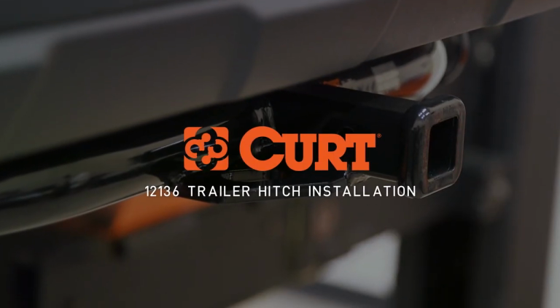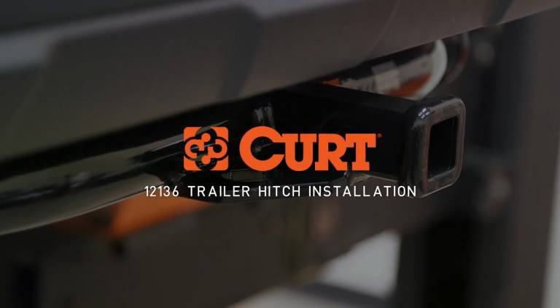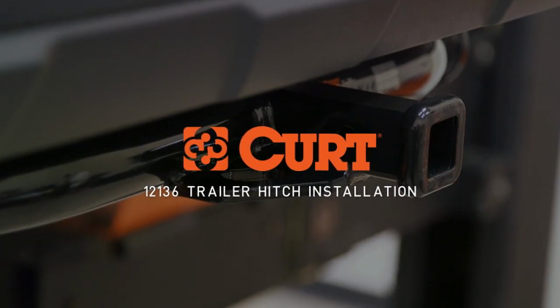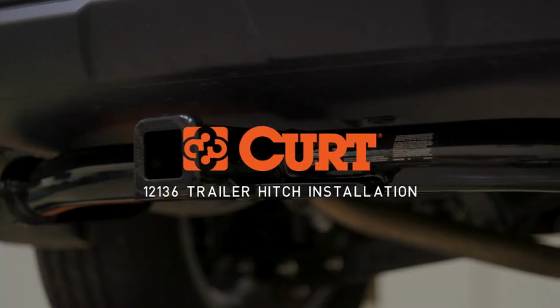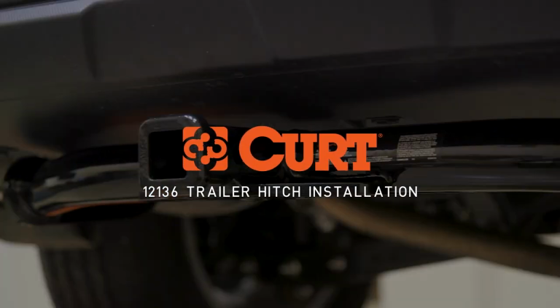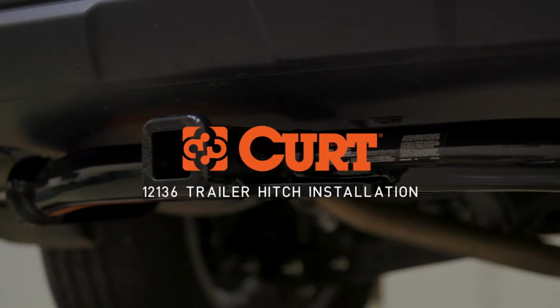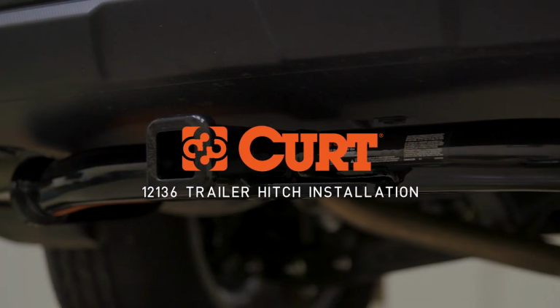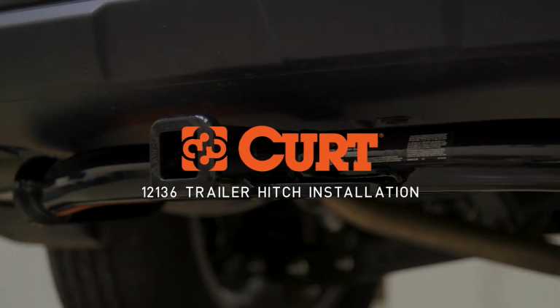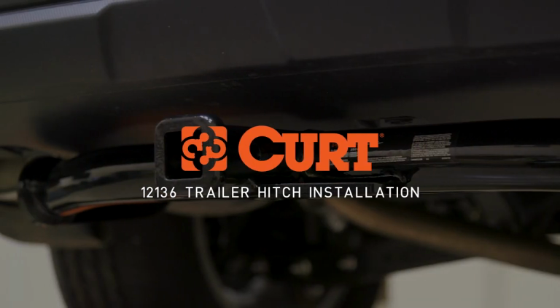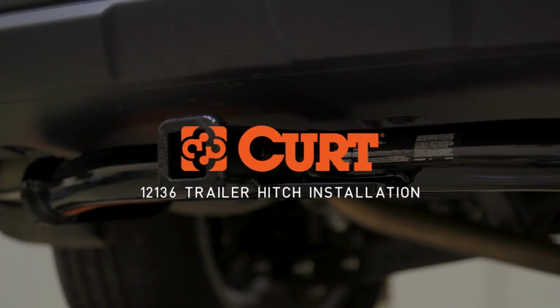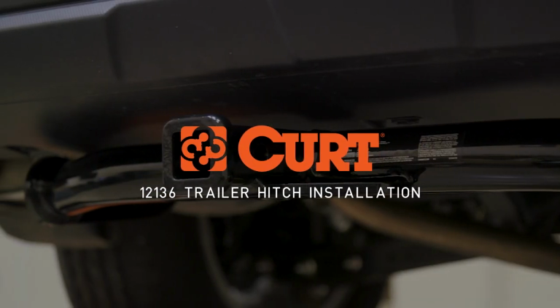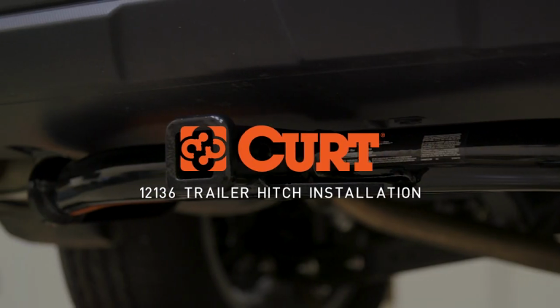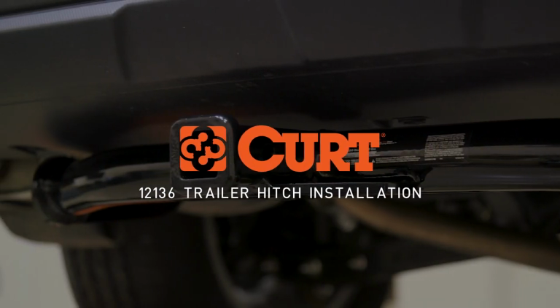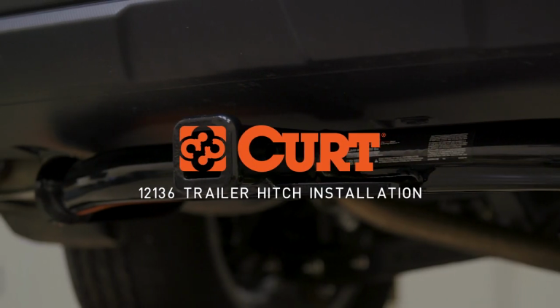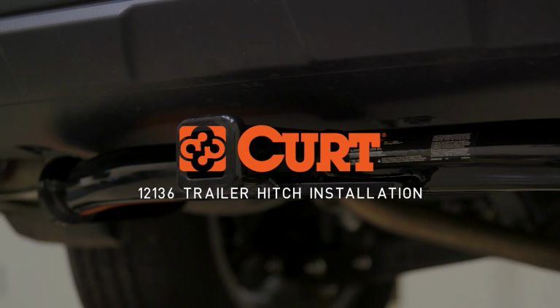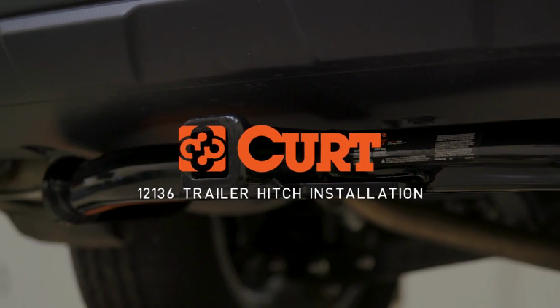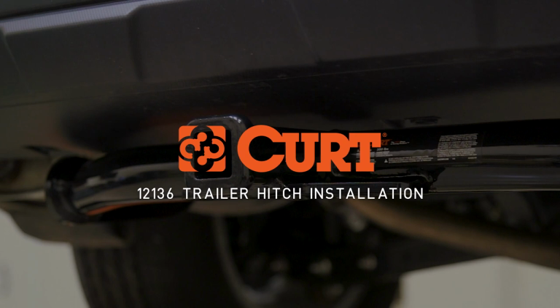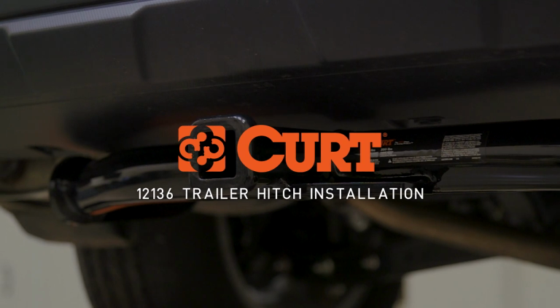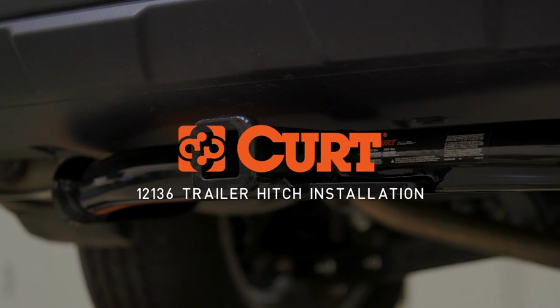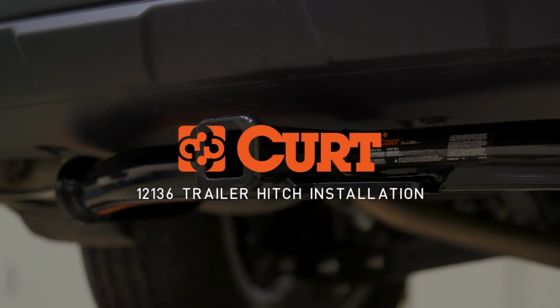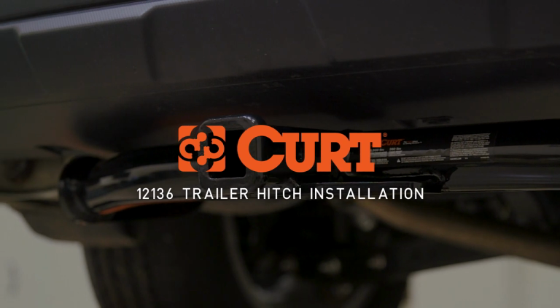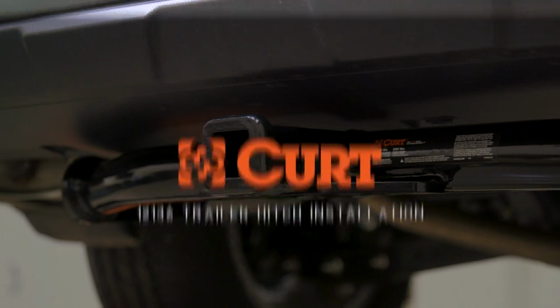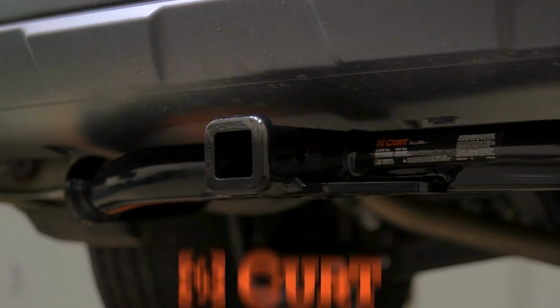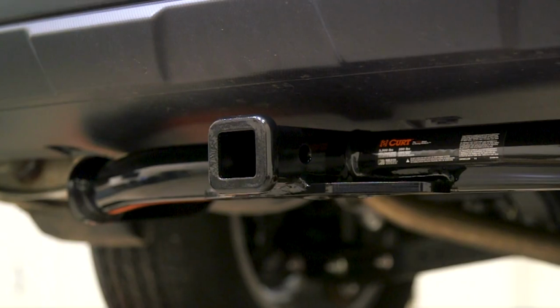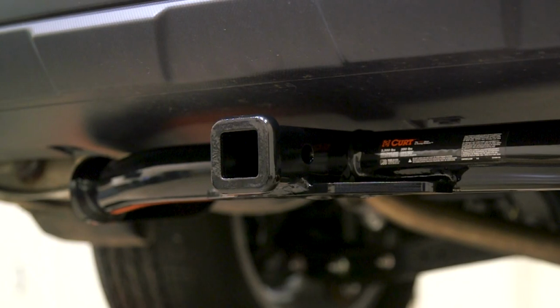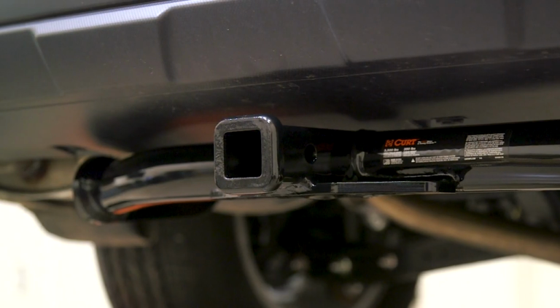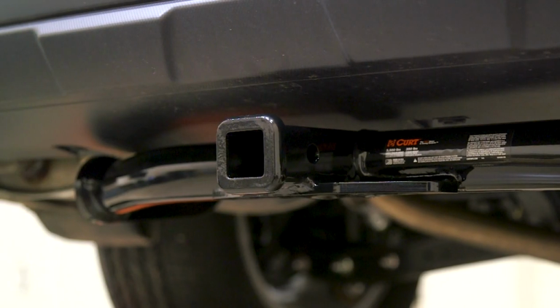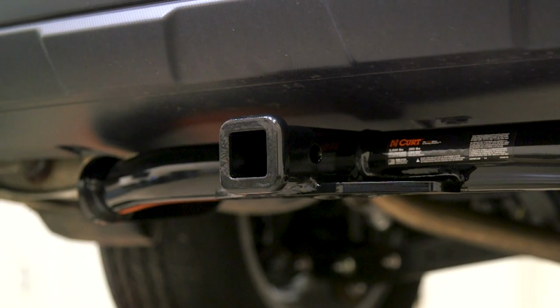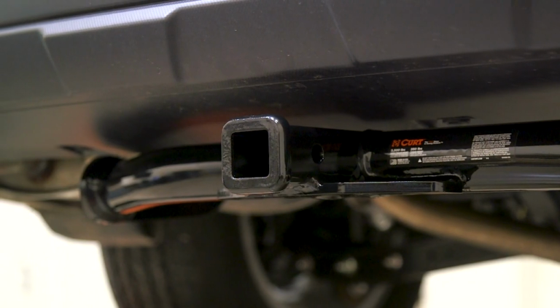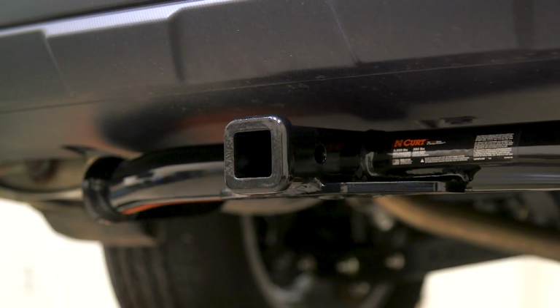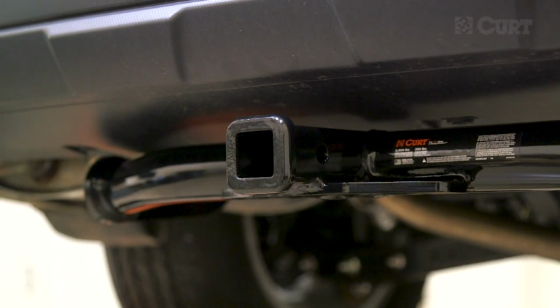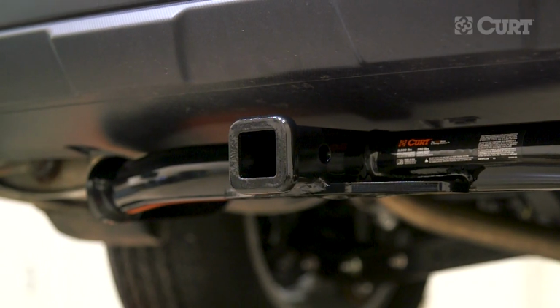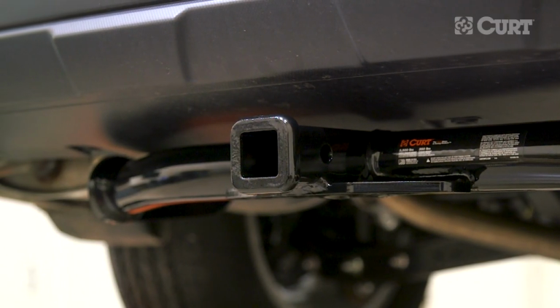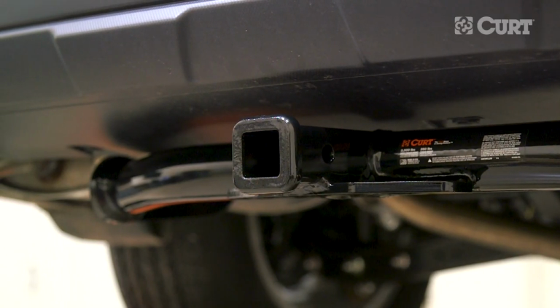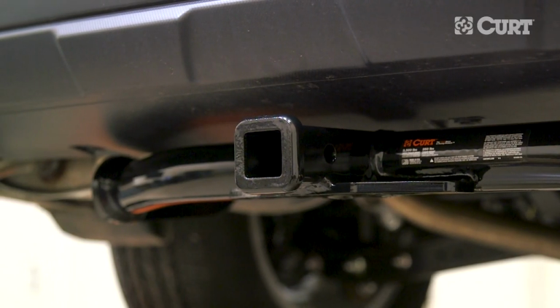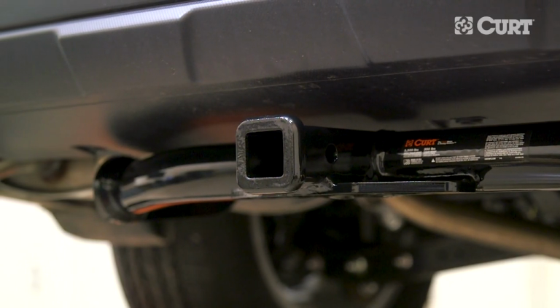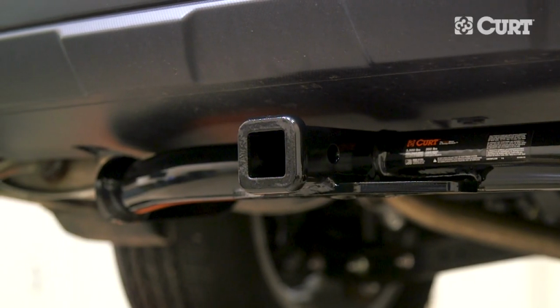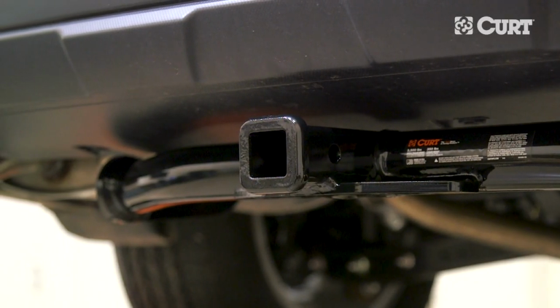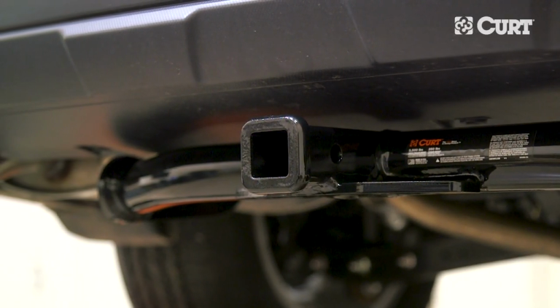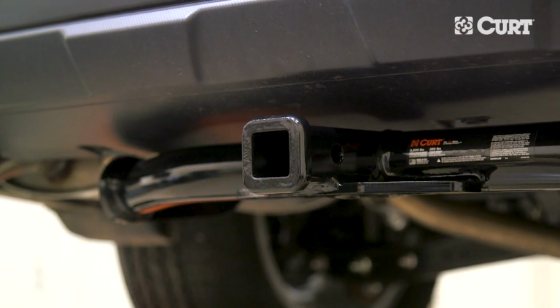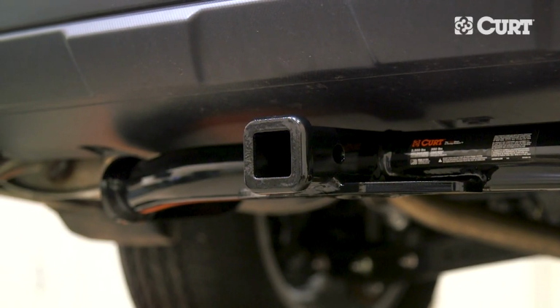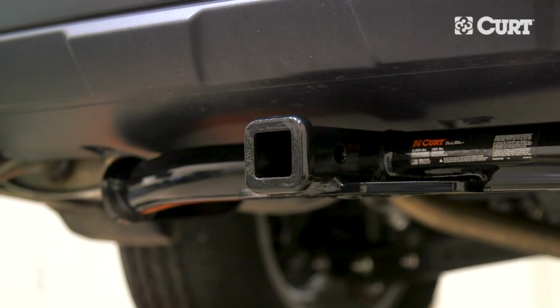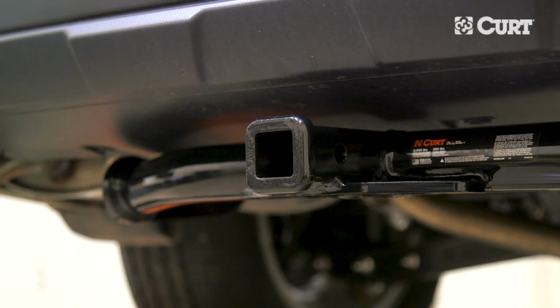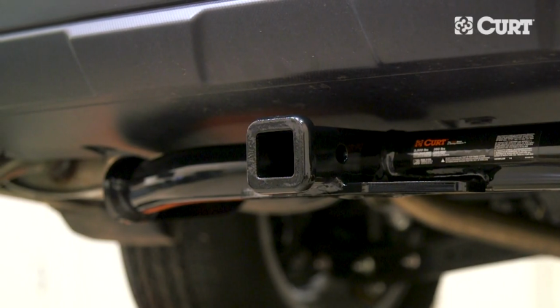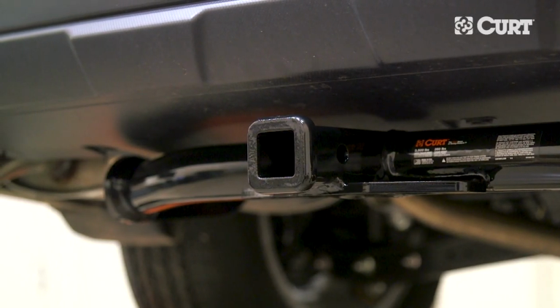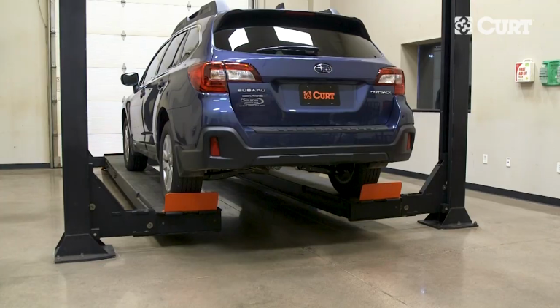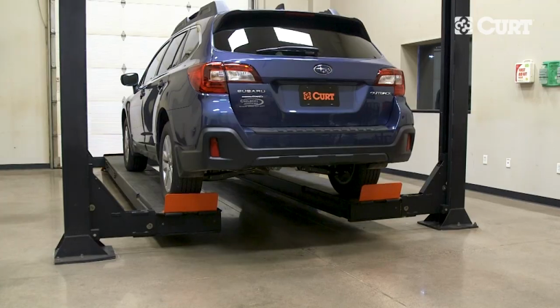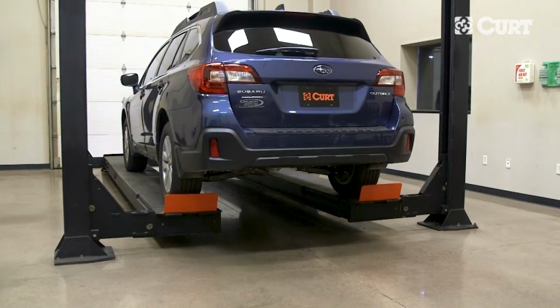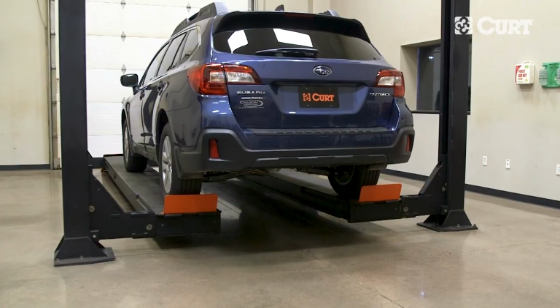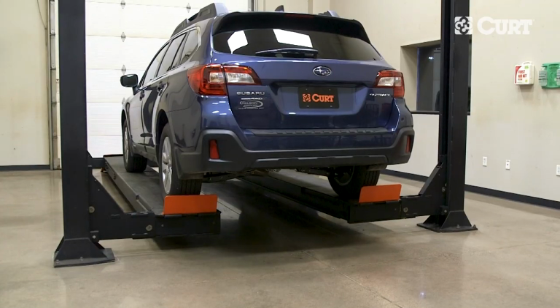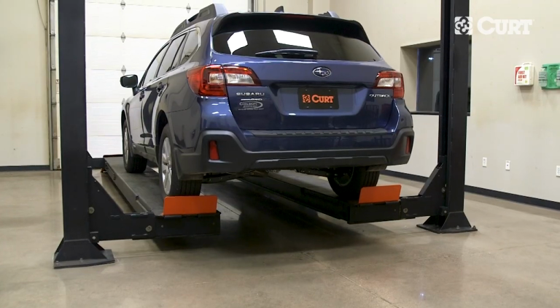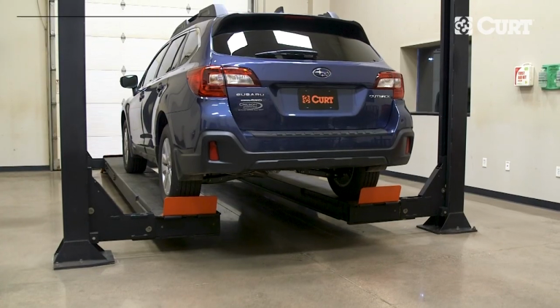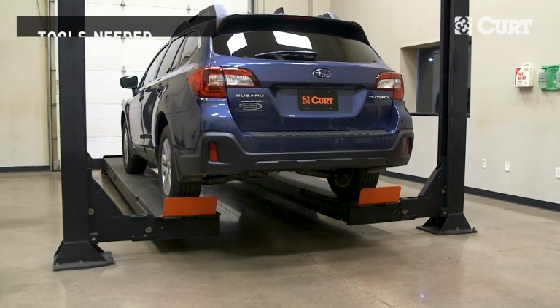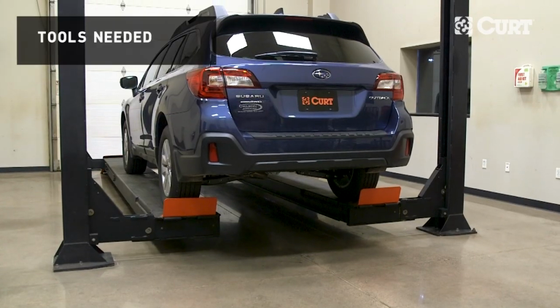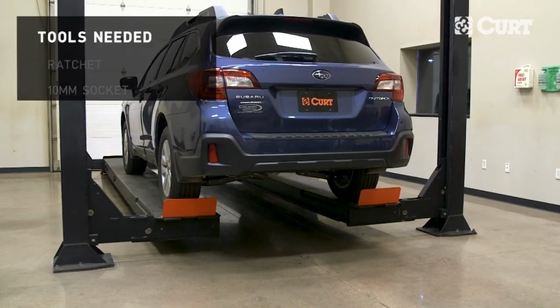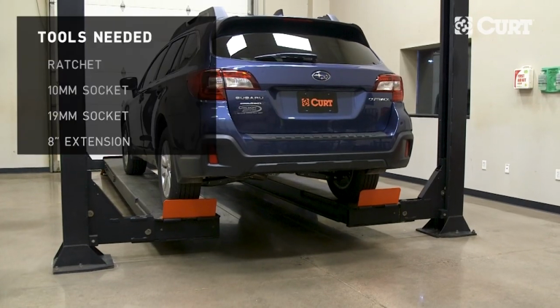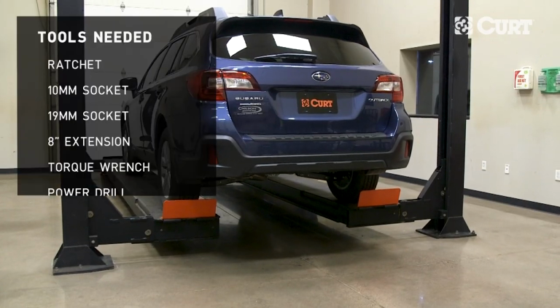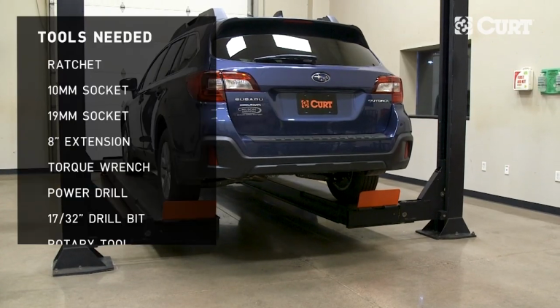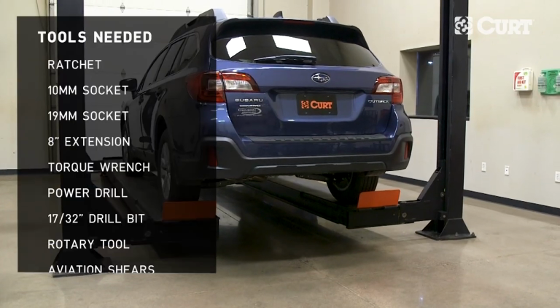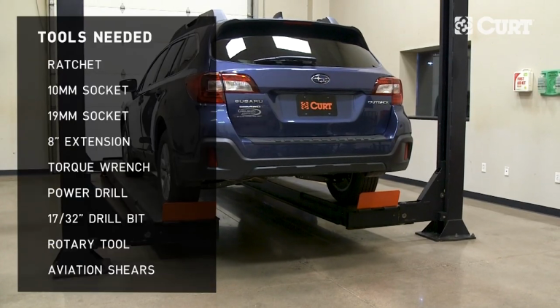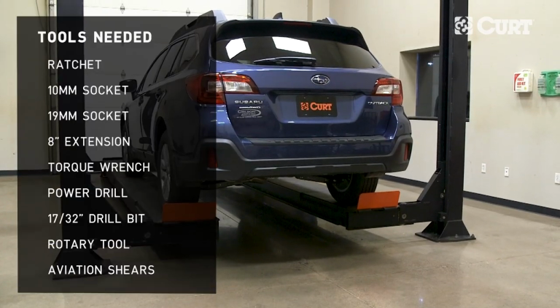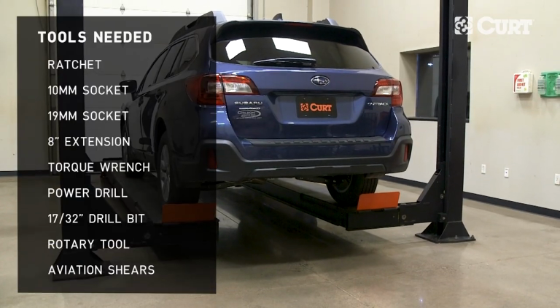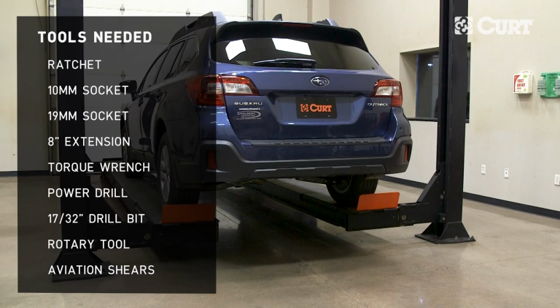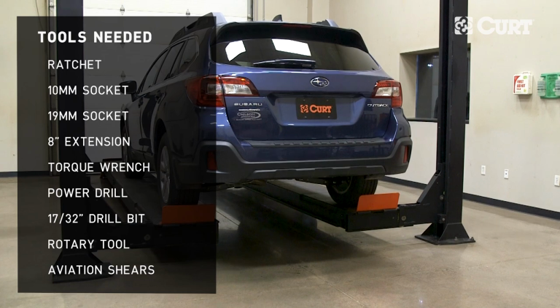Welcome to the installation video of the Curt 12136 Class 2 trailer hitch on a 2019 Subaru Outback.